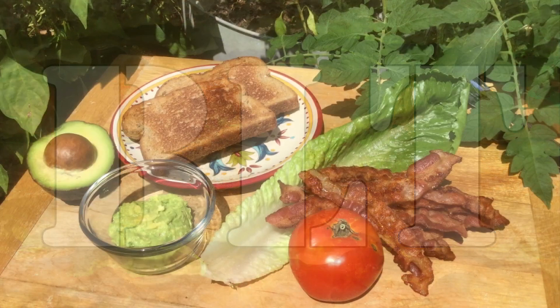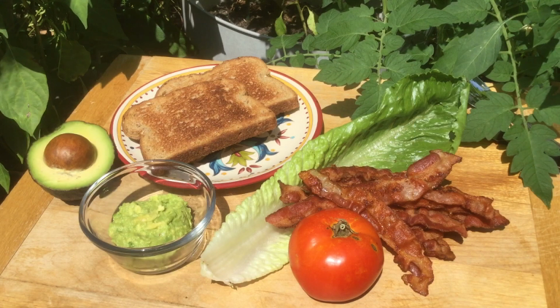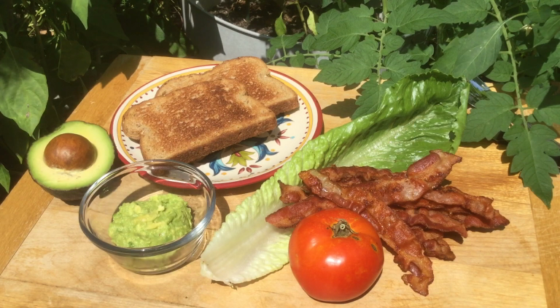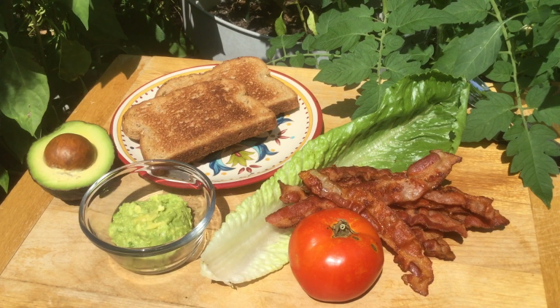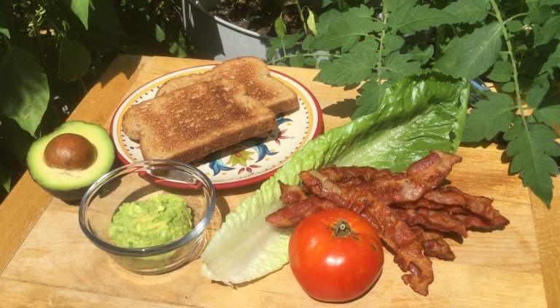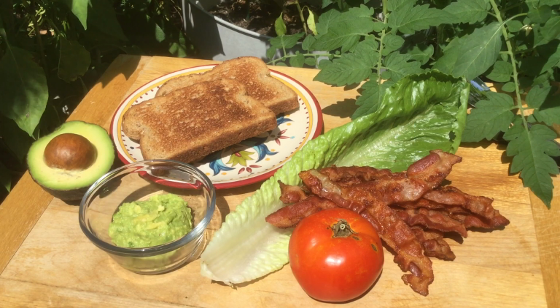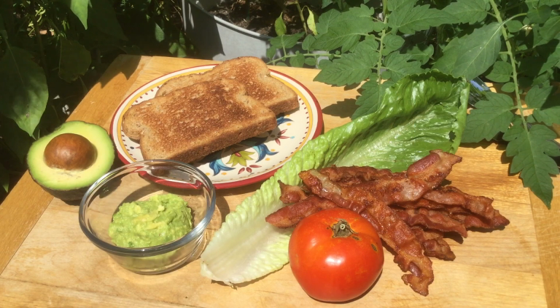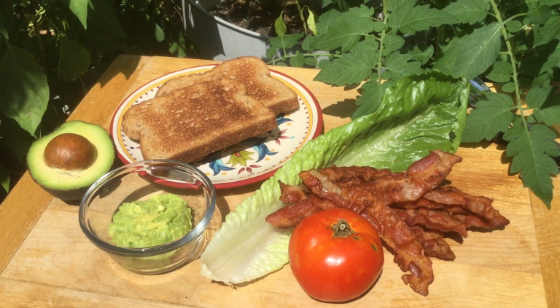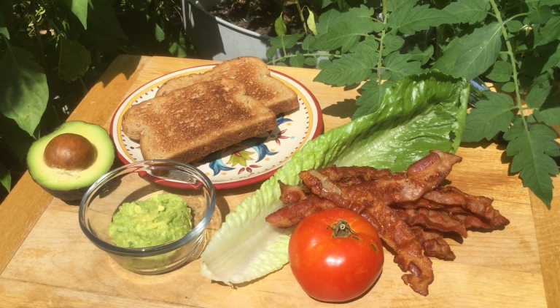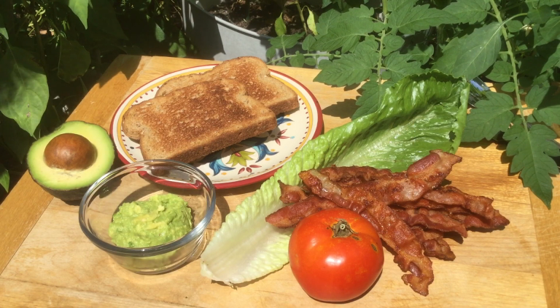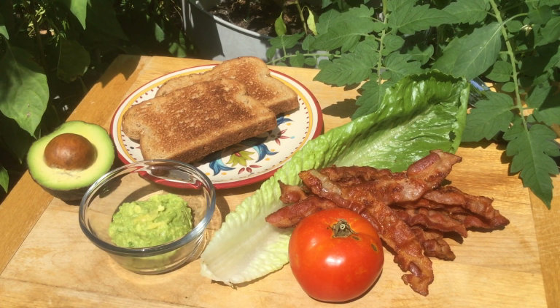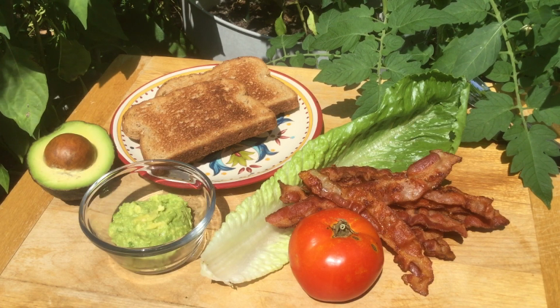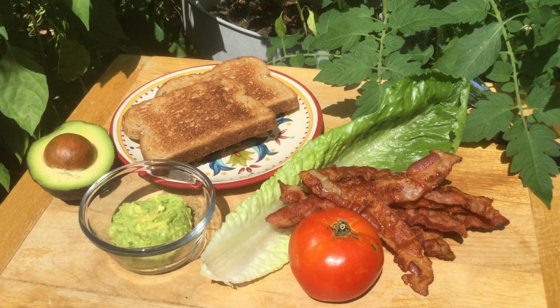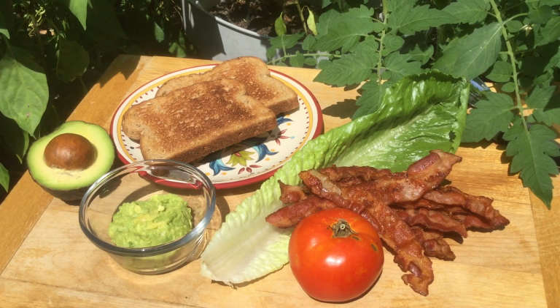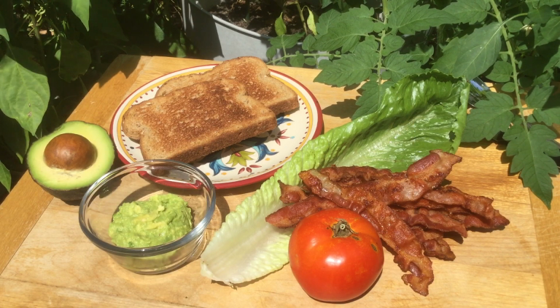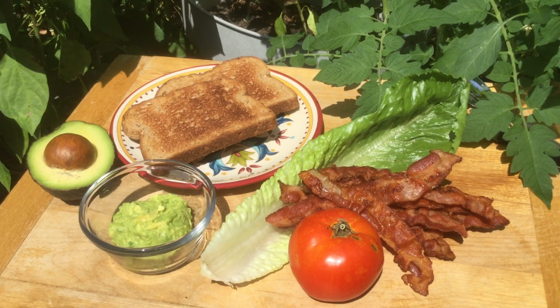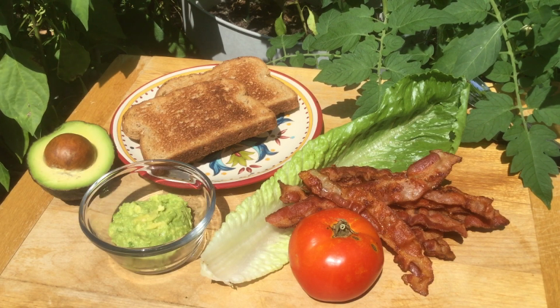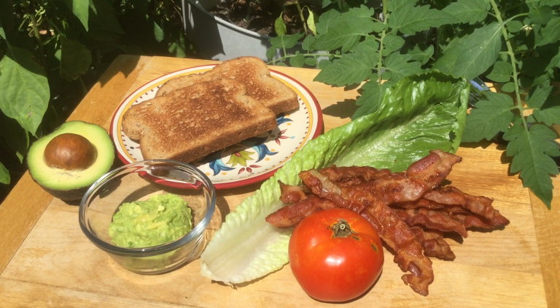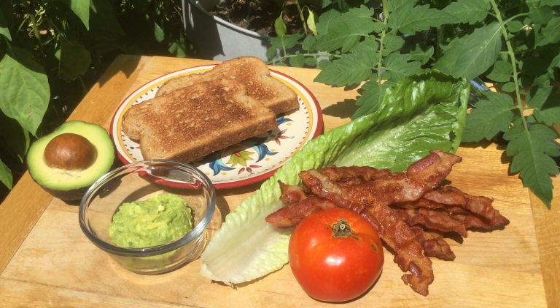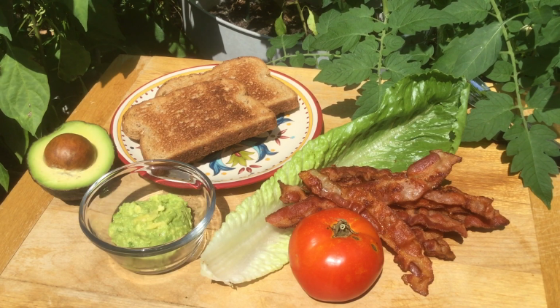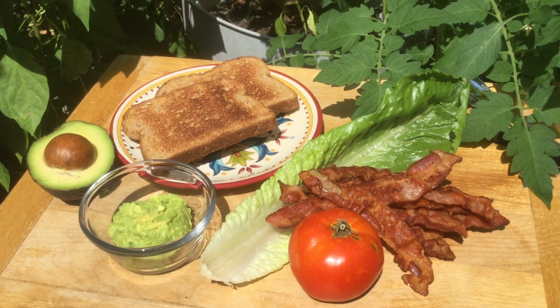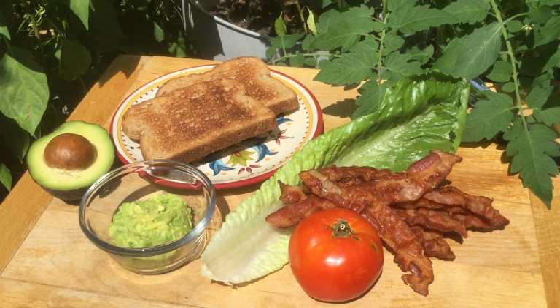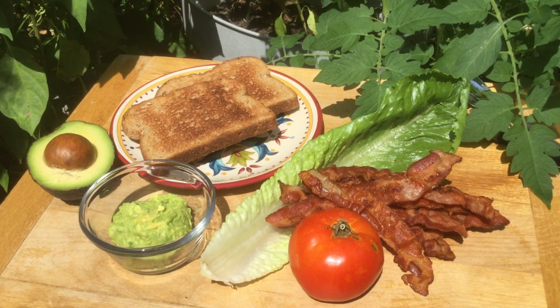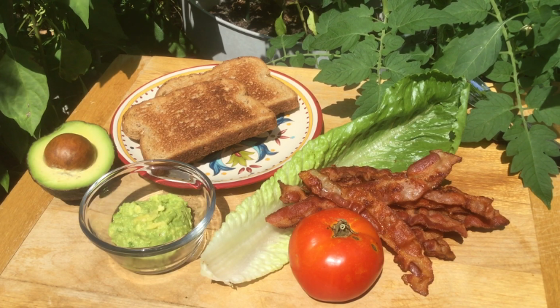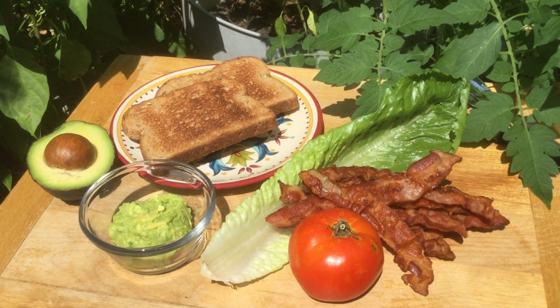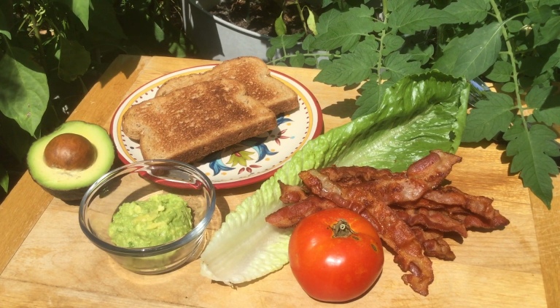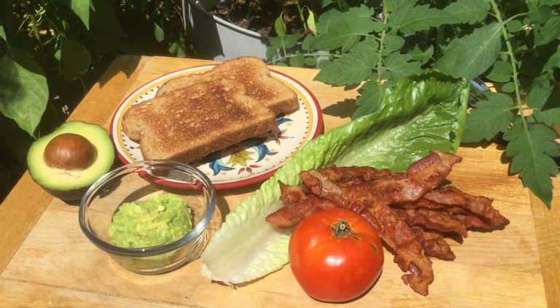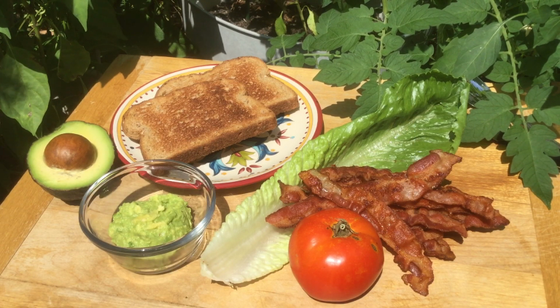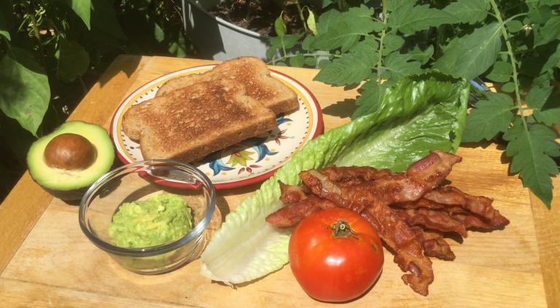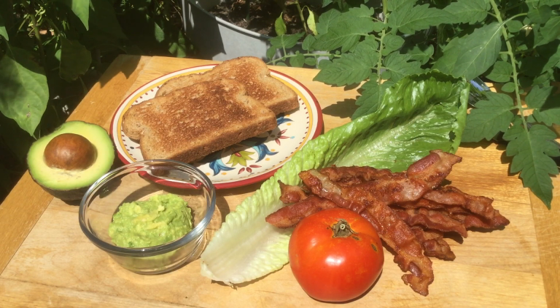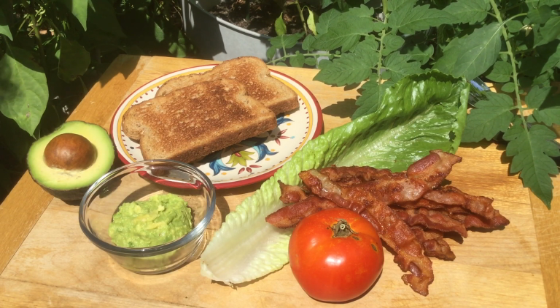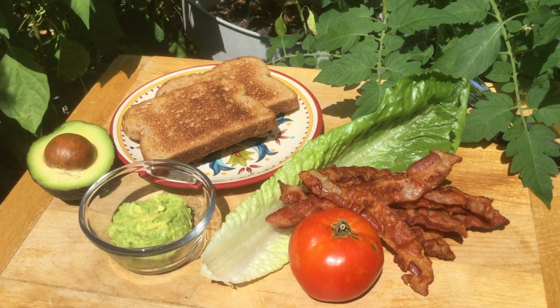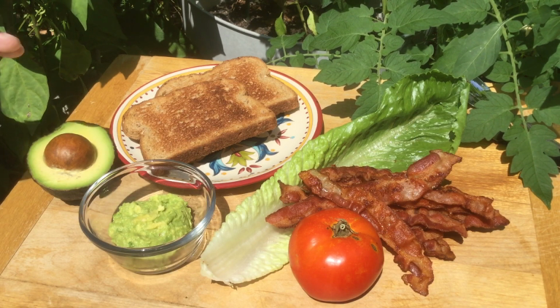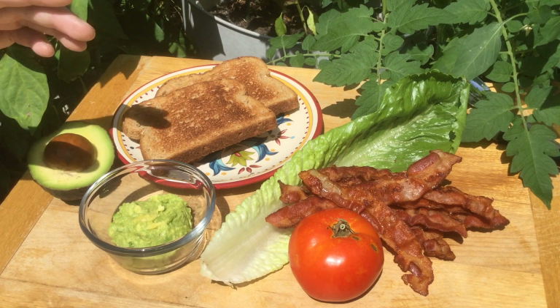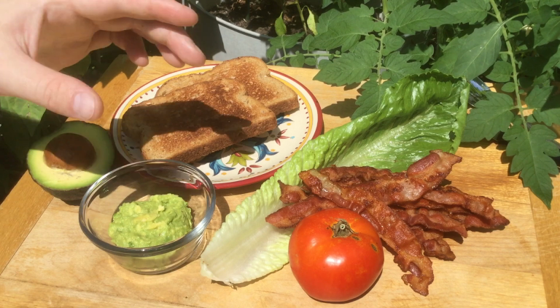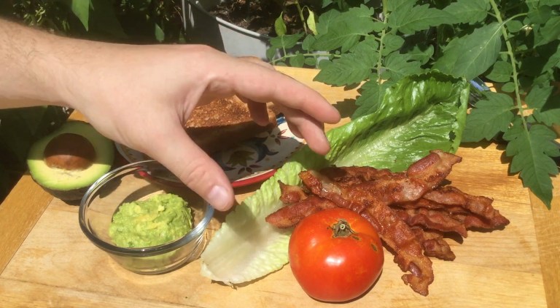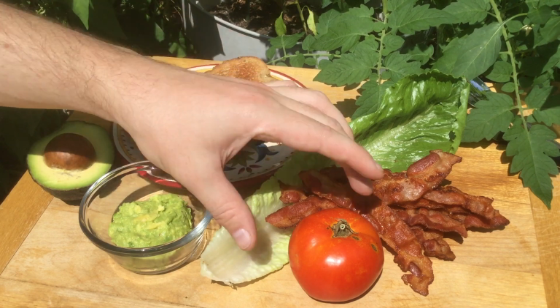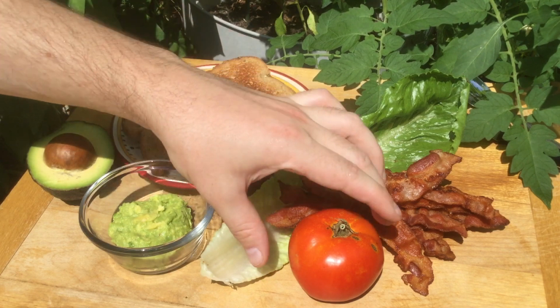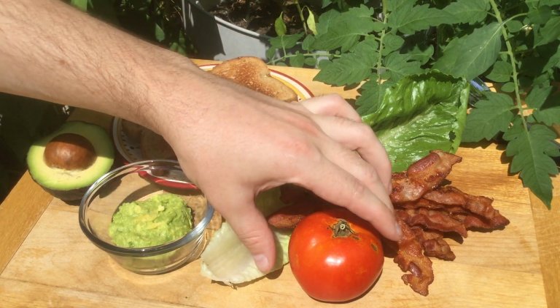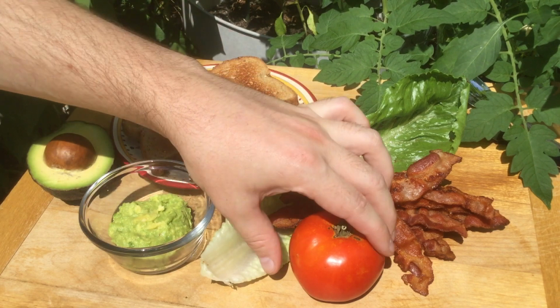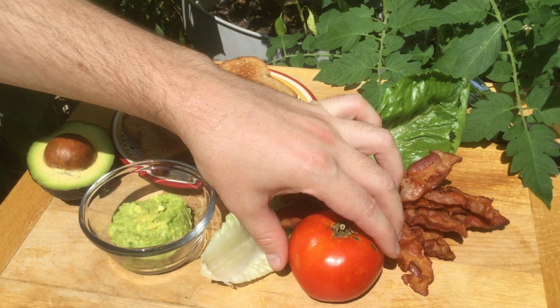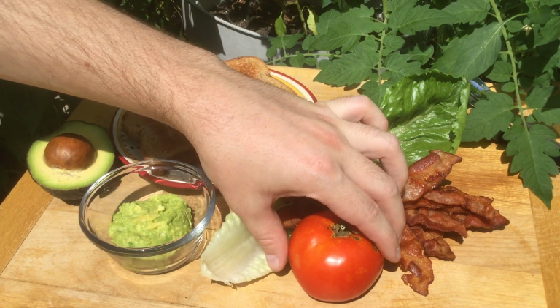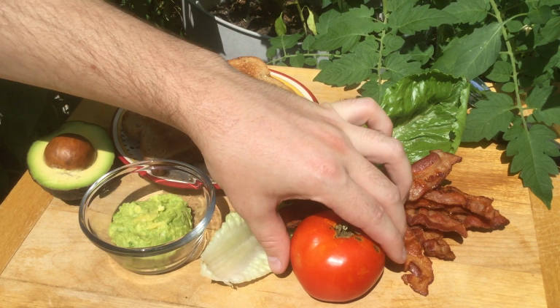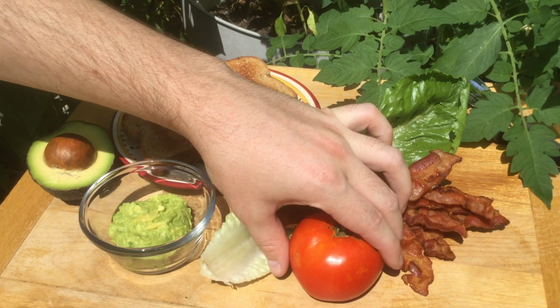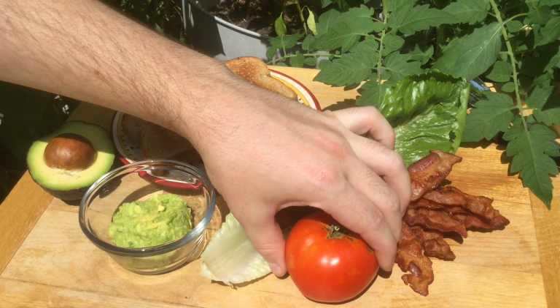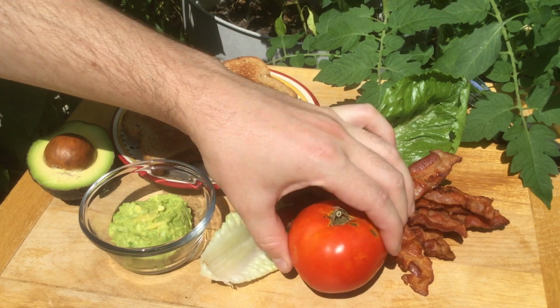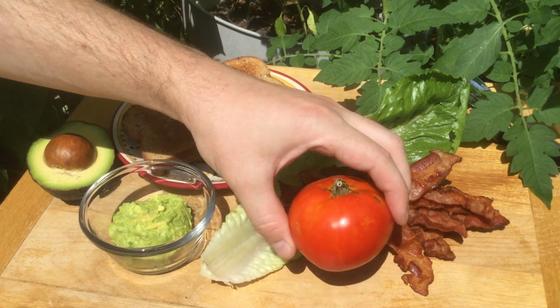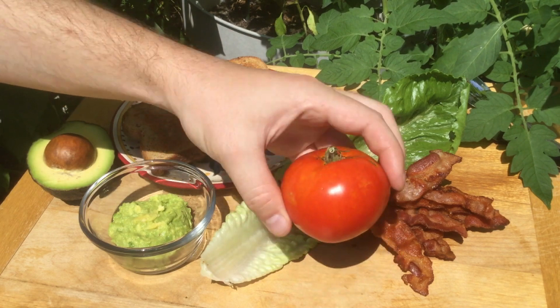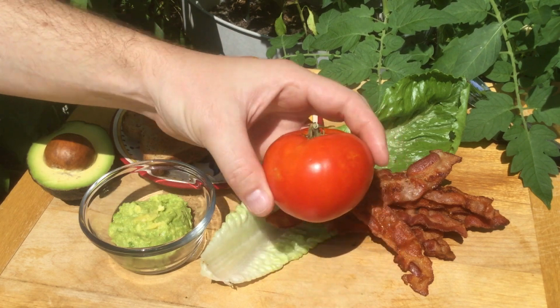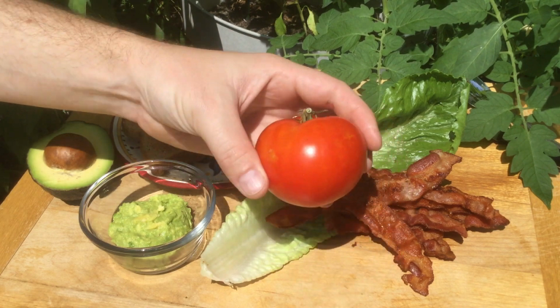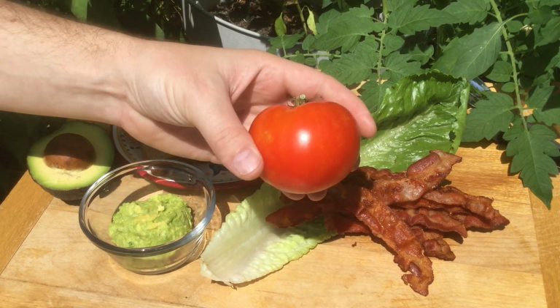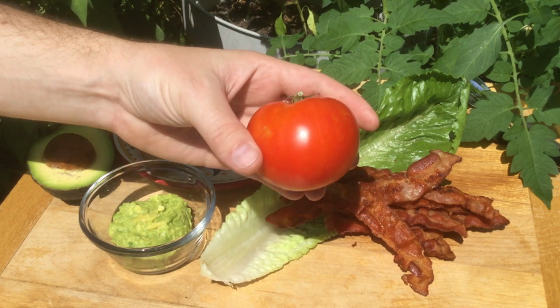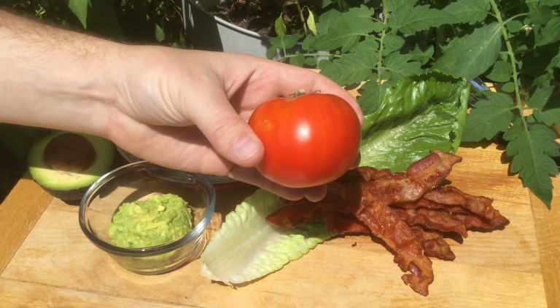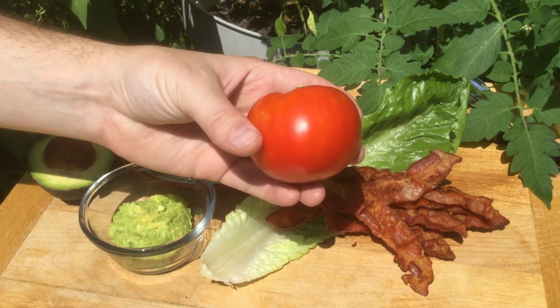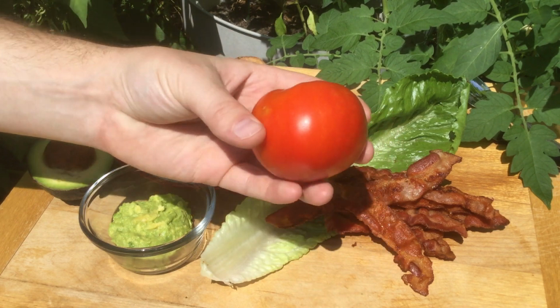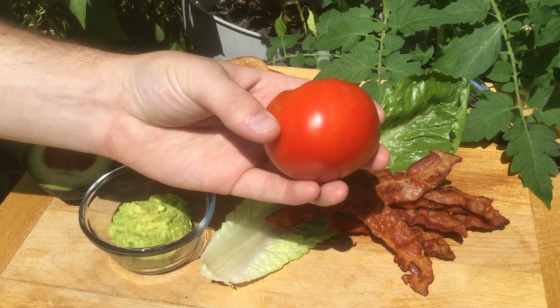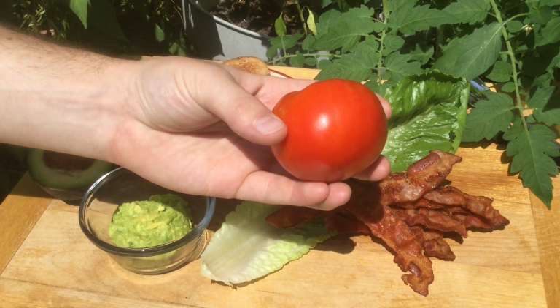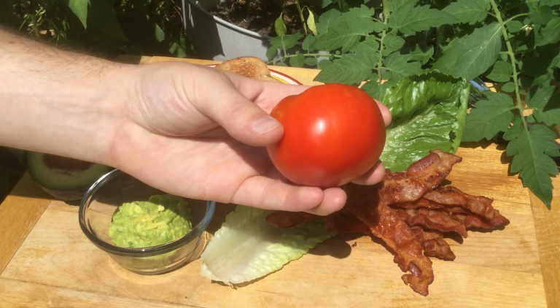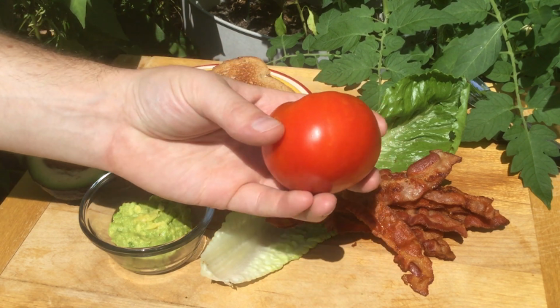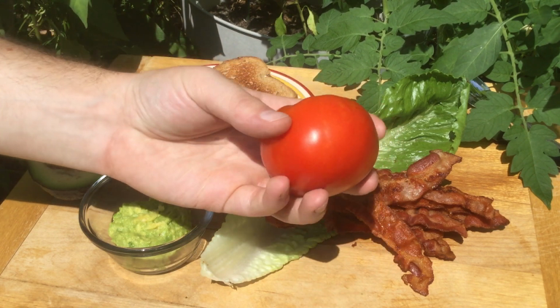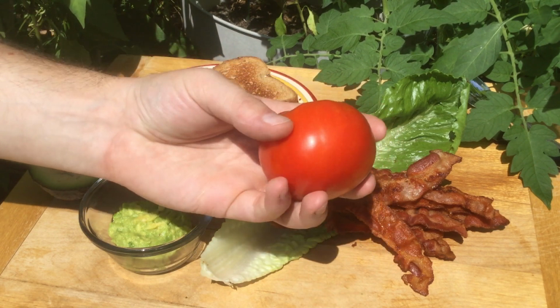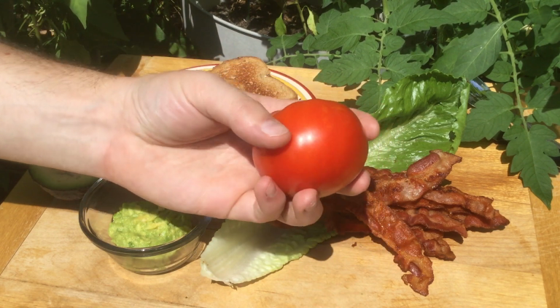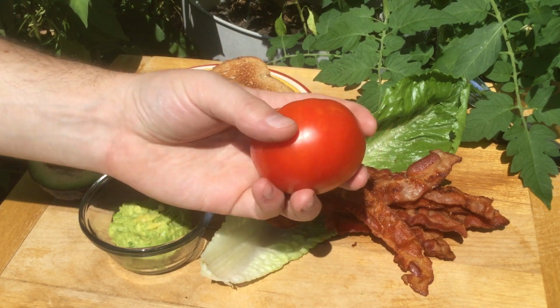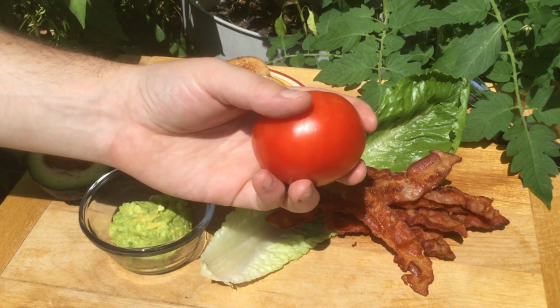Welcome to the garden. Today I'm going to make a classic BLT with one of our homegrown garden fresh tomatoes.